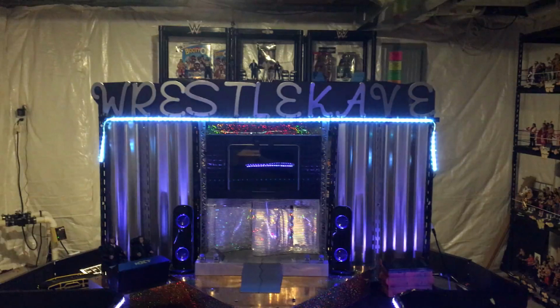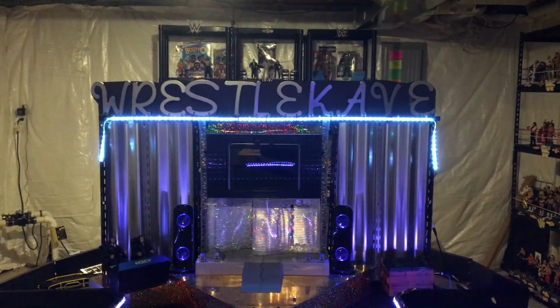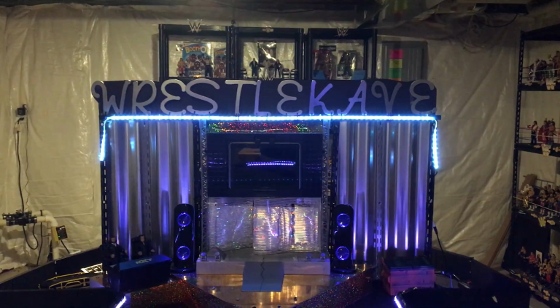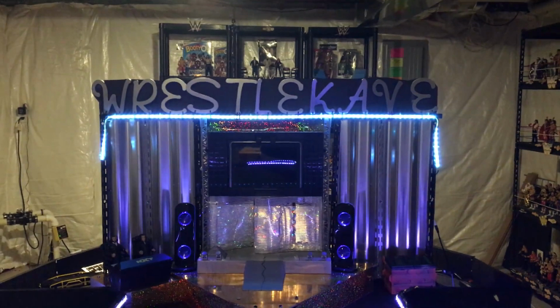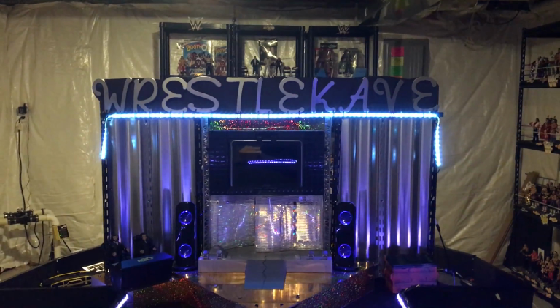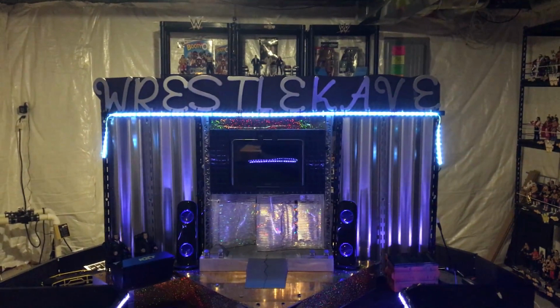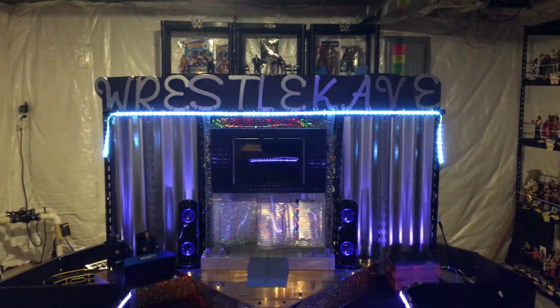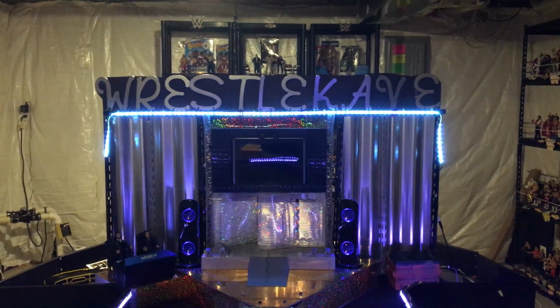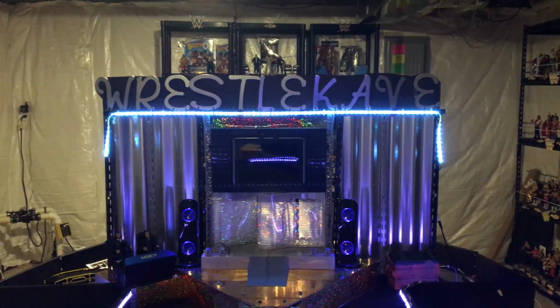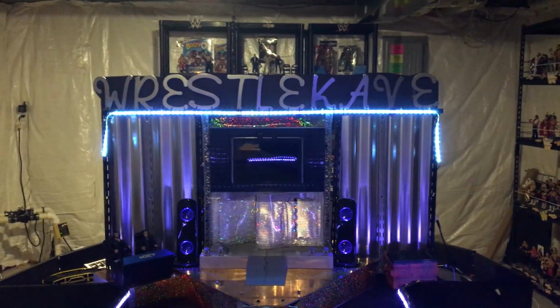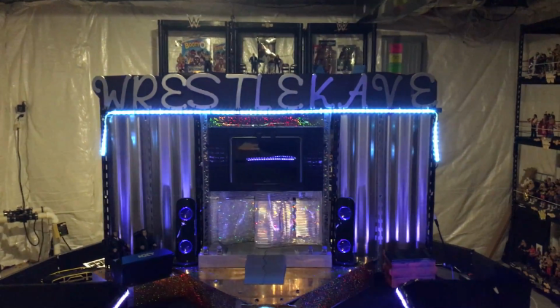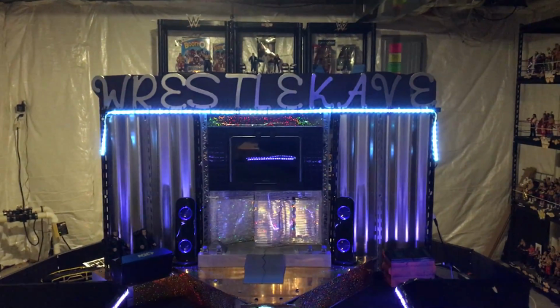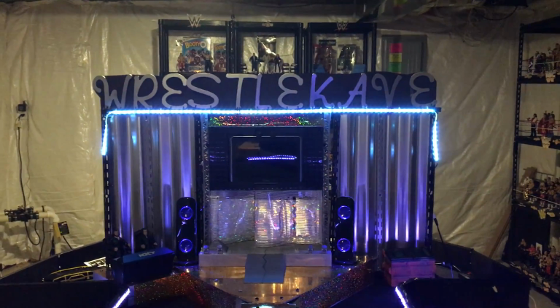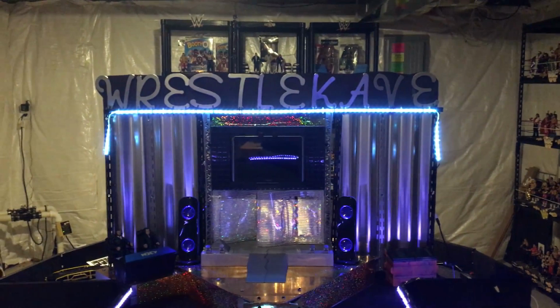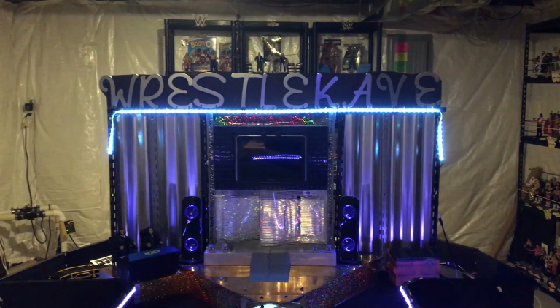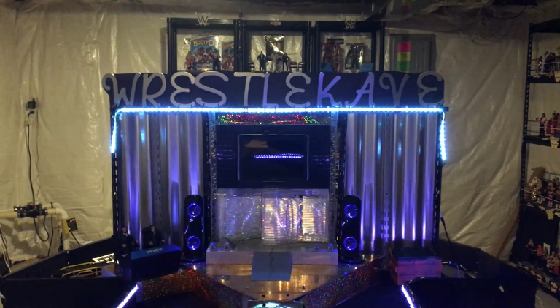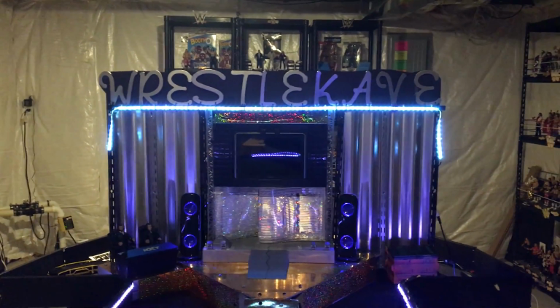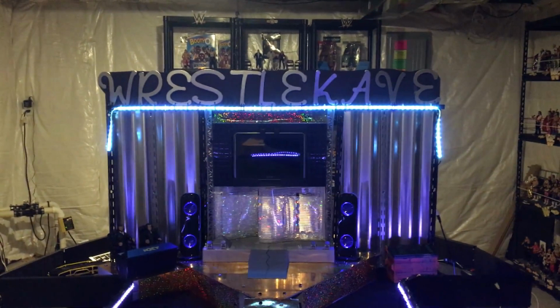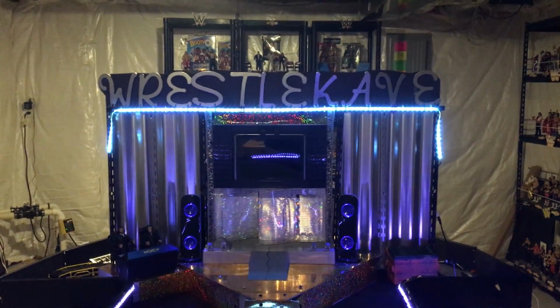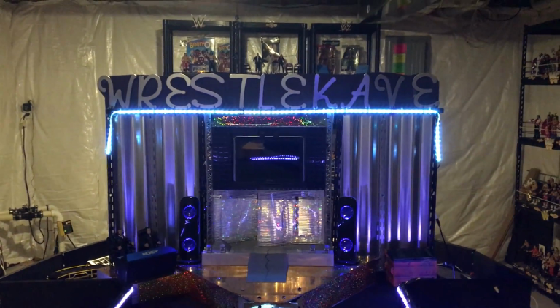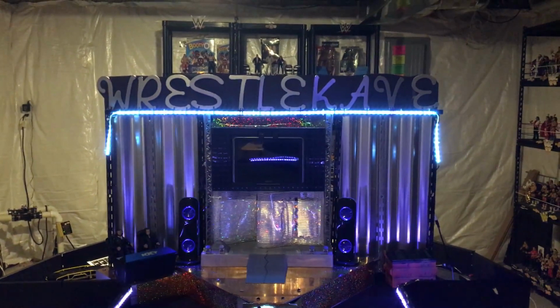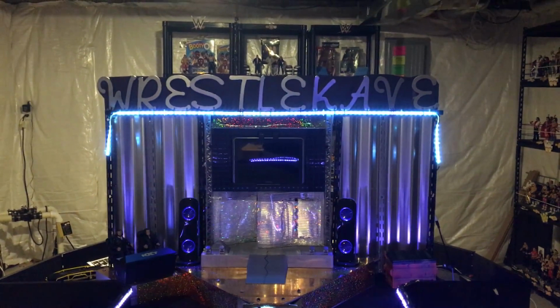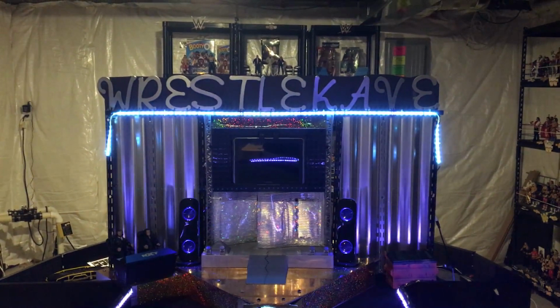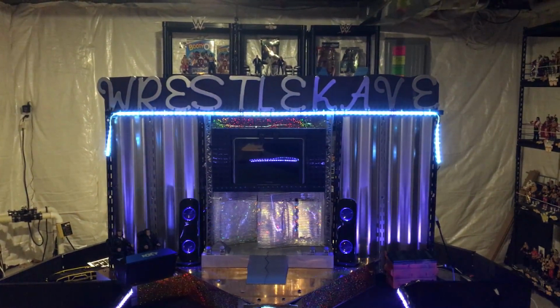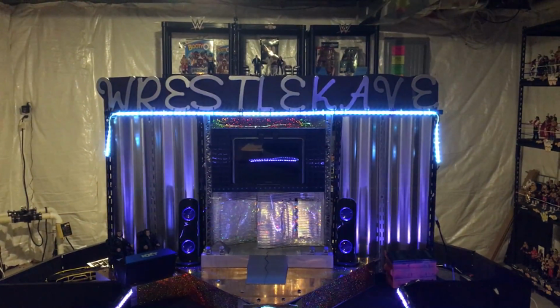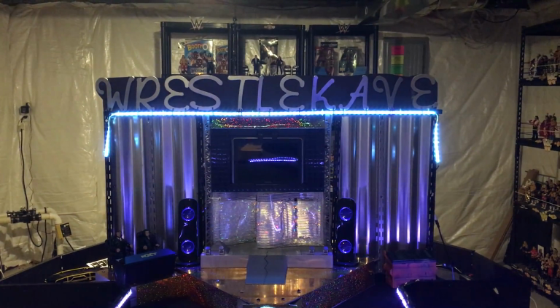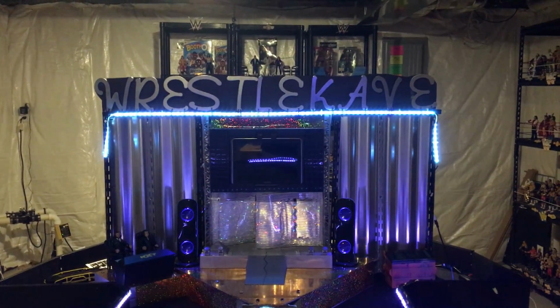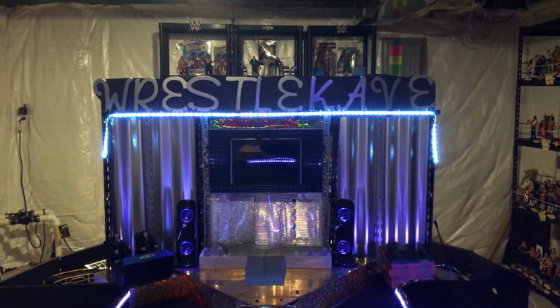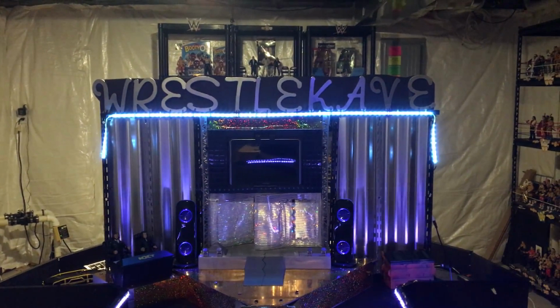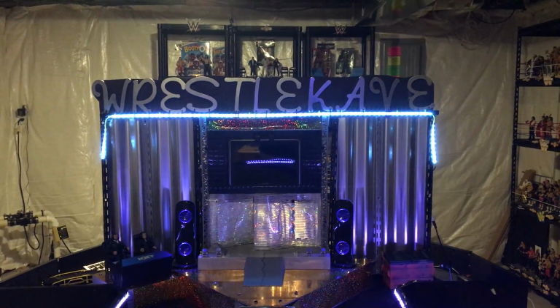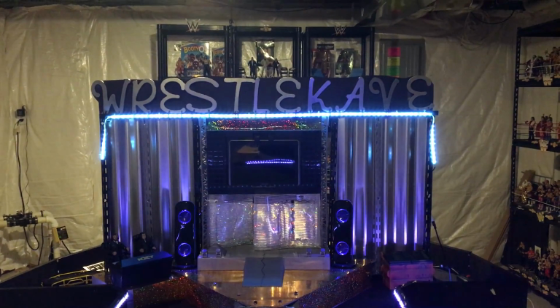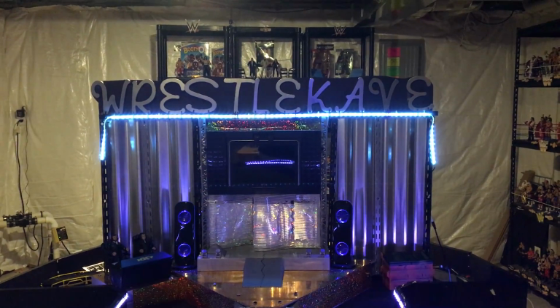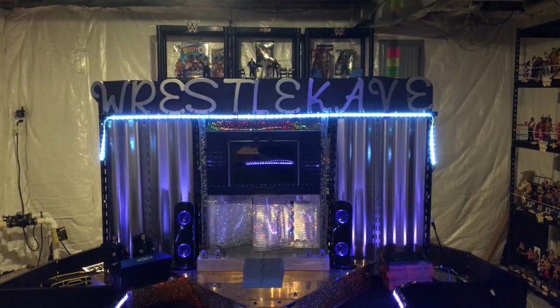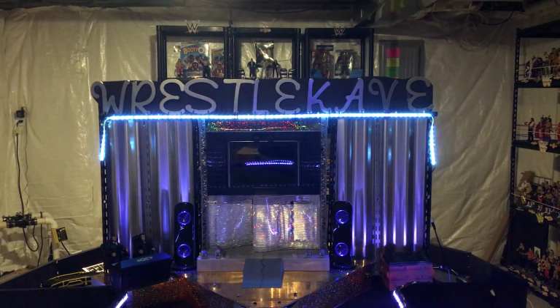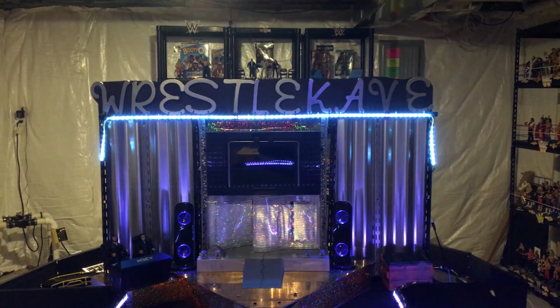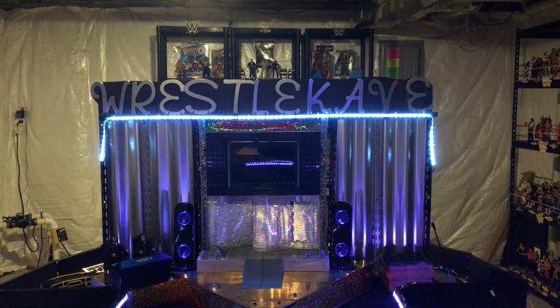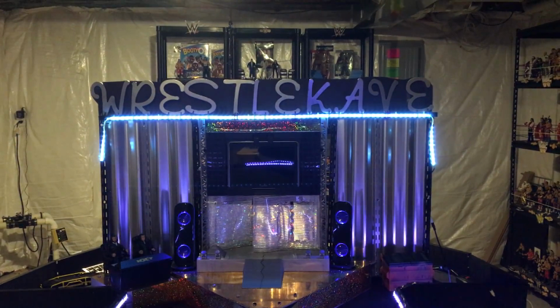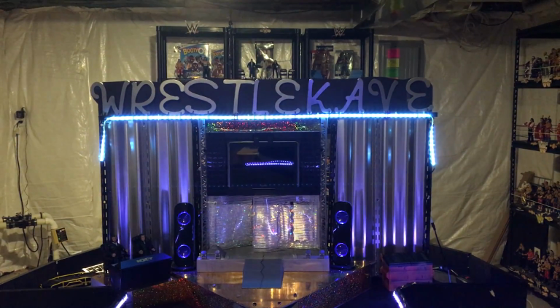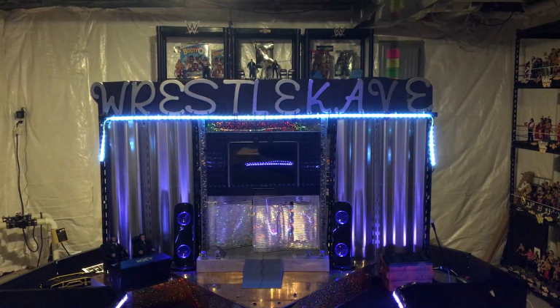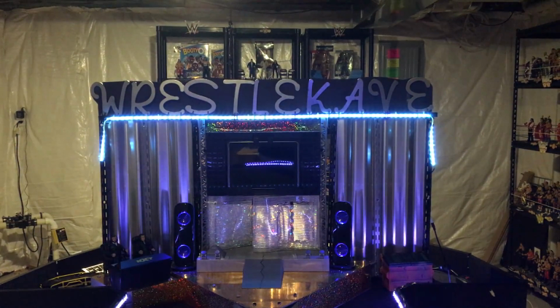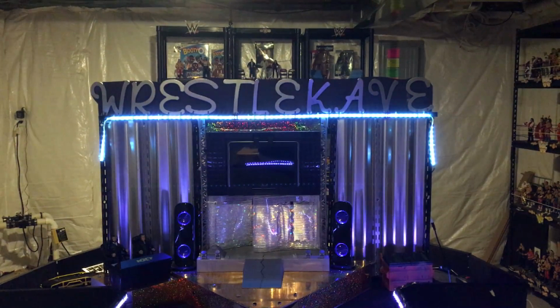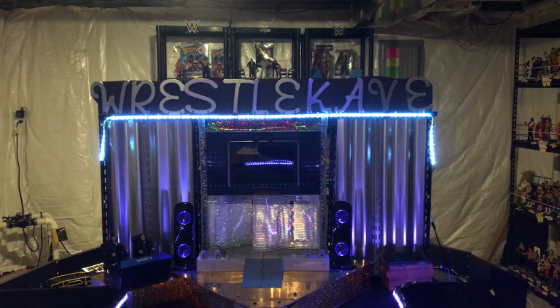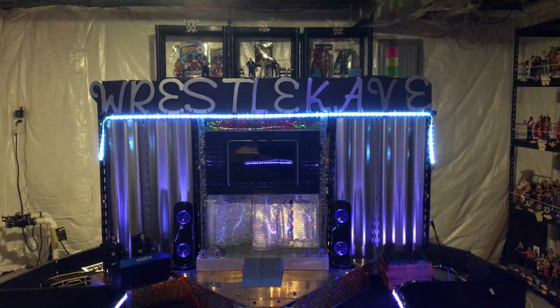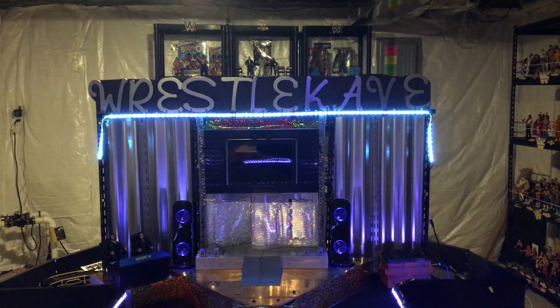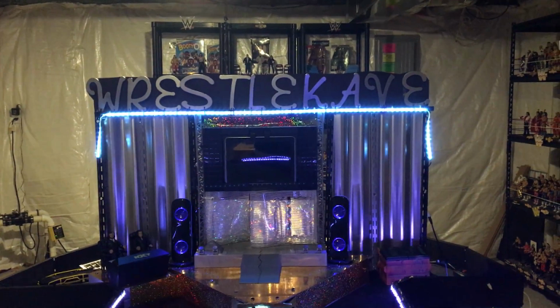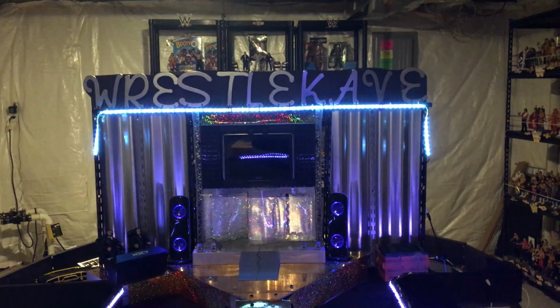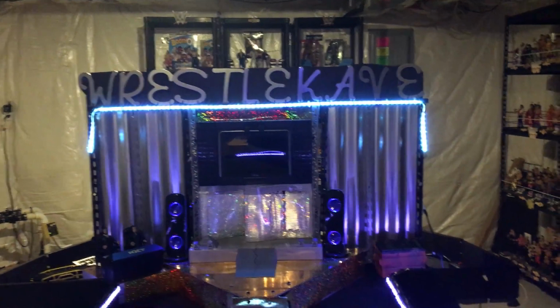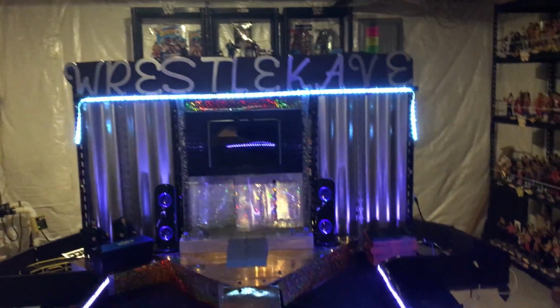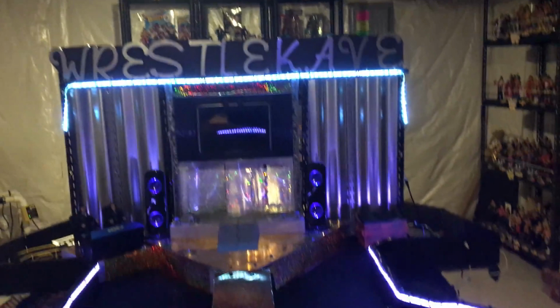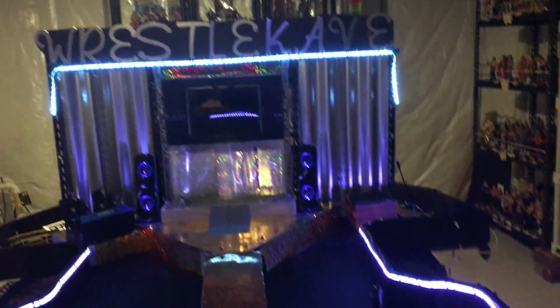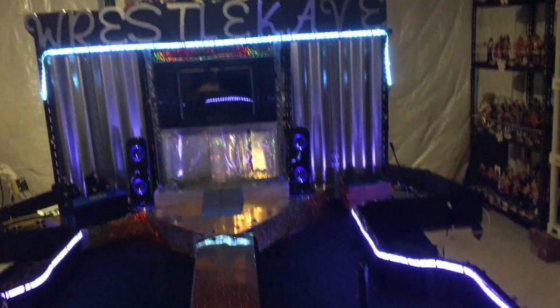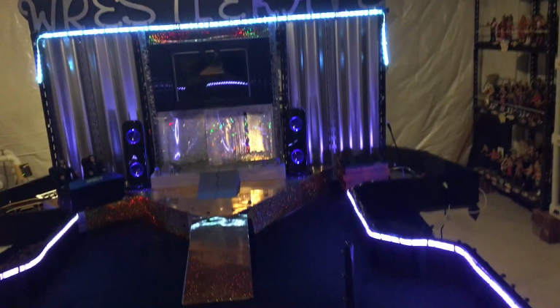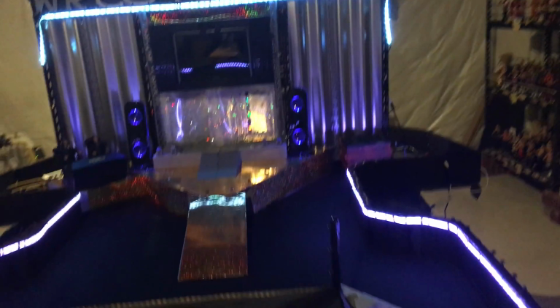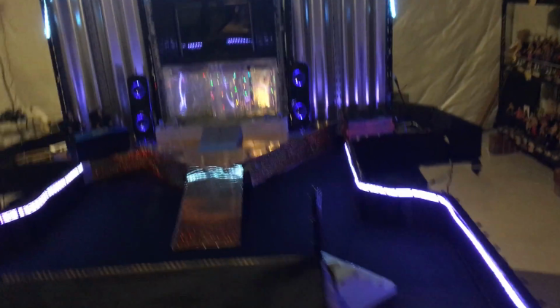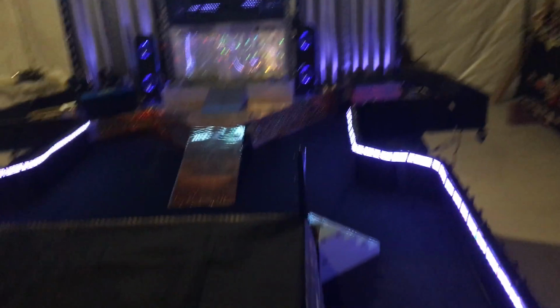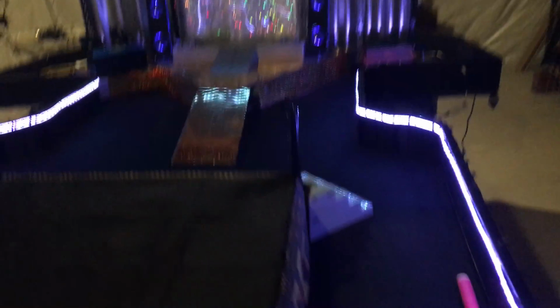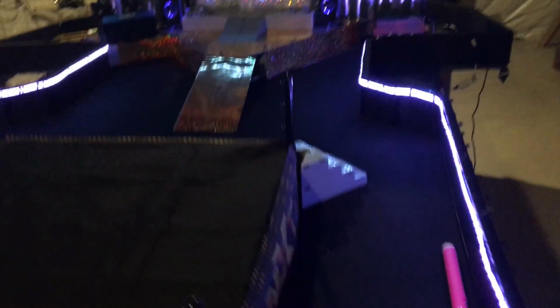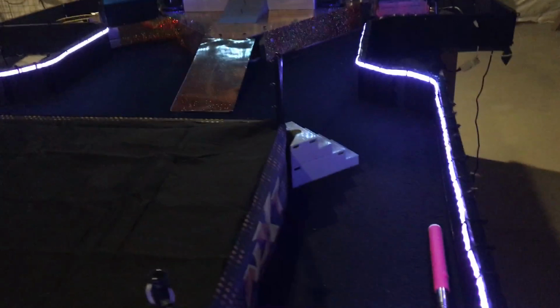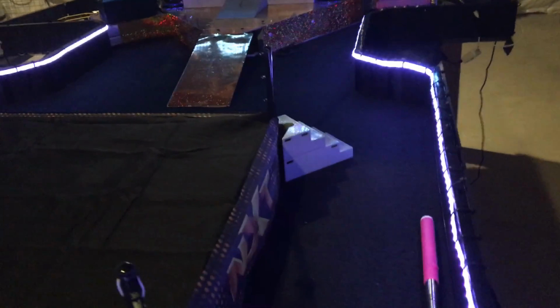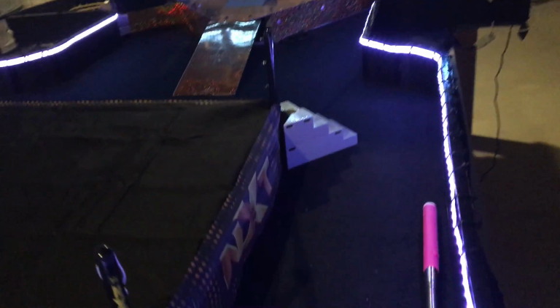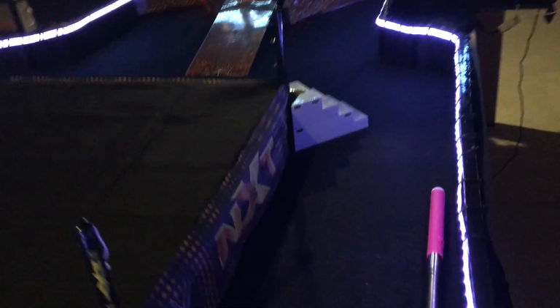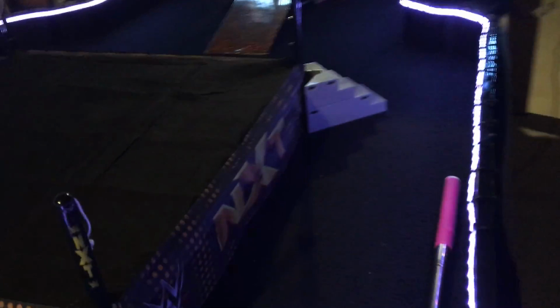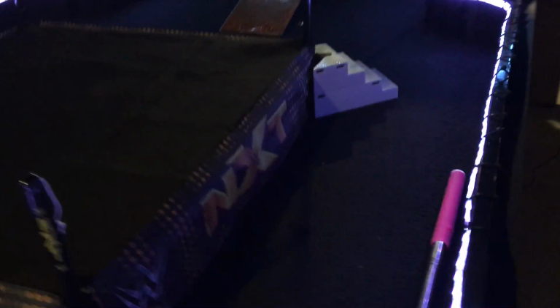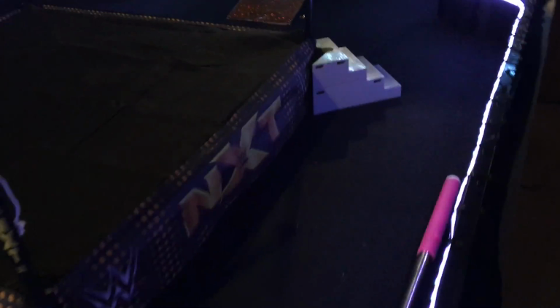Super J is back in the WrestleCave, as always, bringing you guys more videos. This time, bringing you another NXT action figure unboxing.